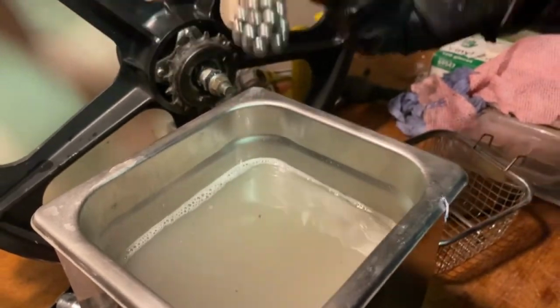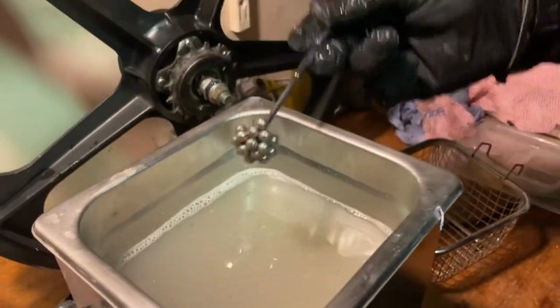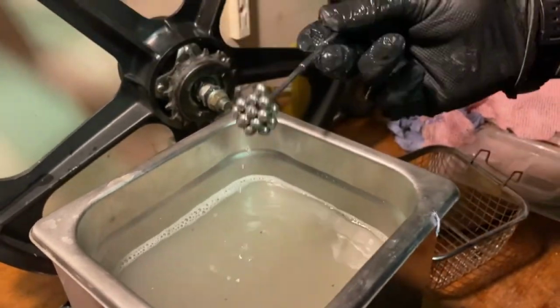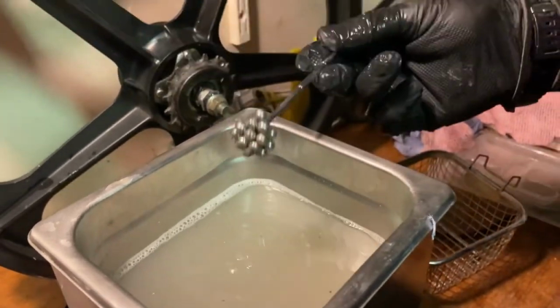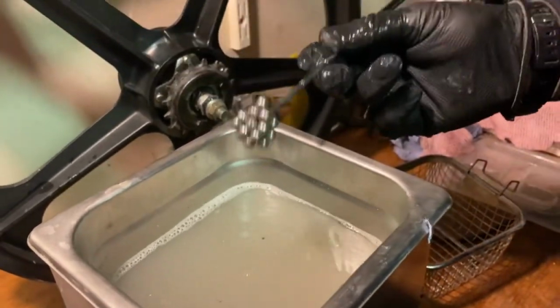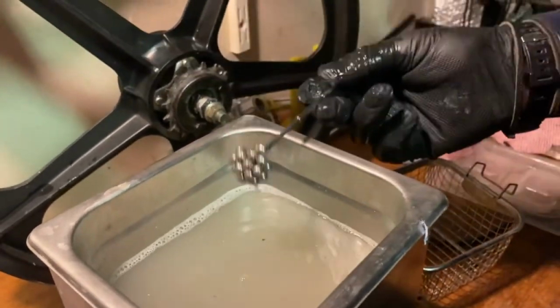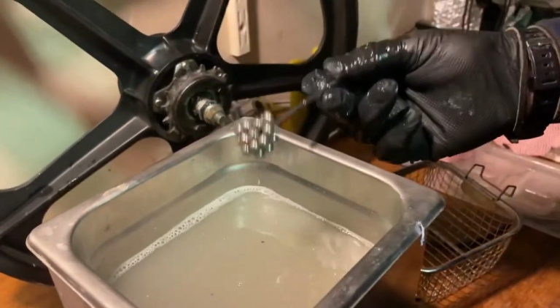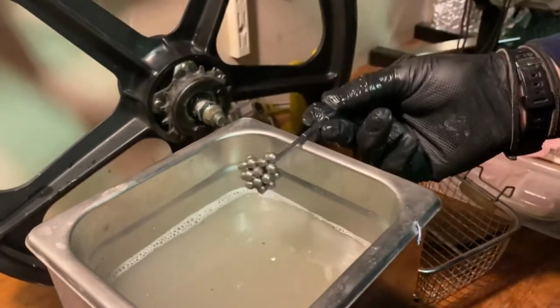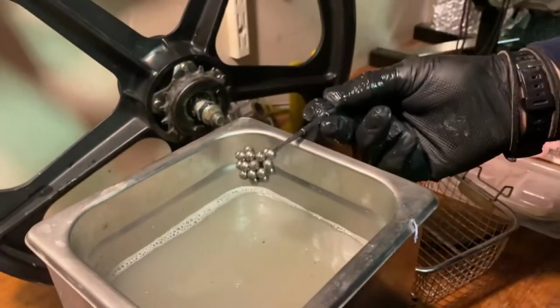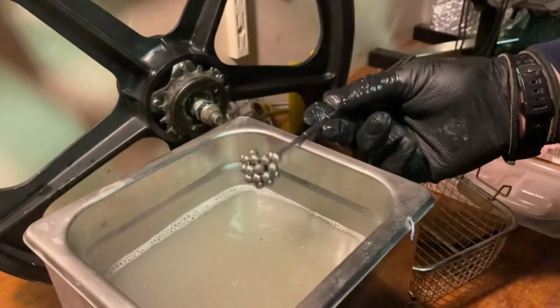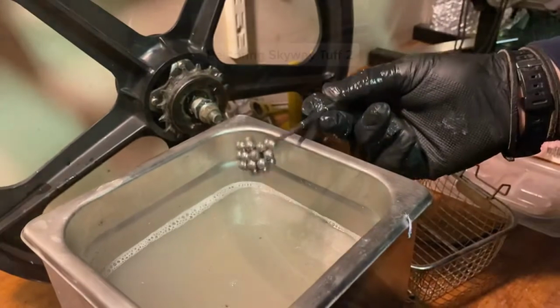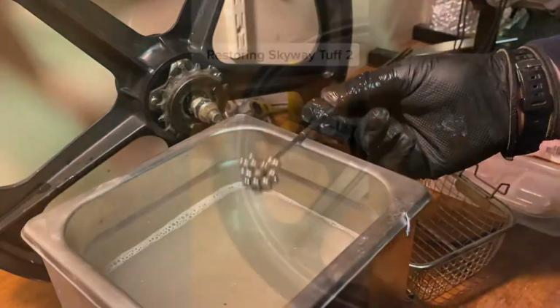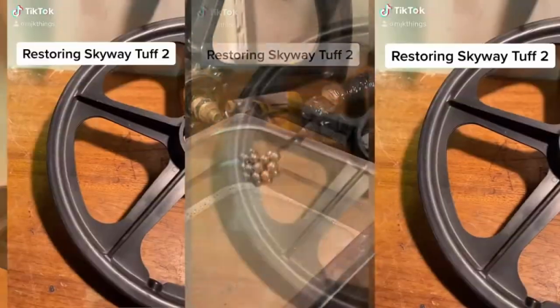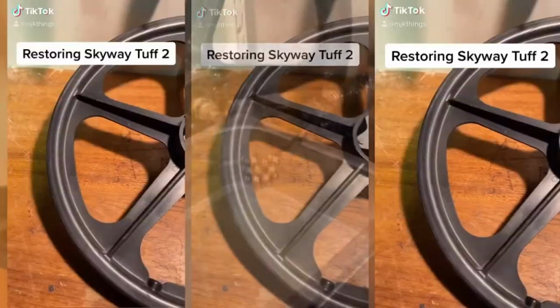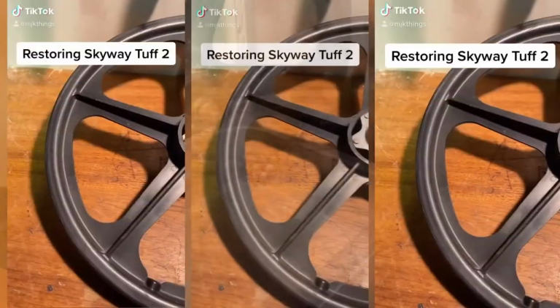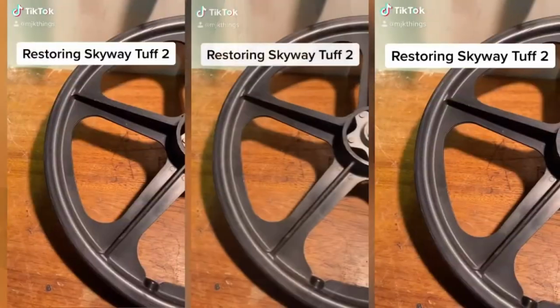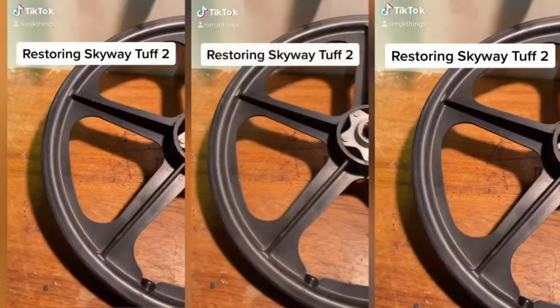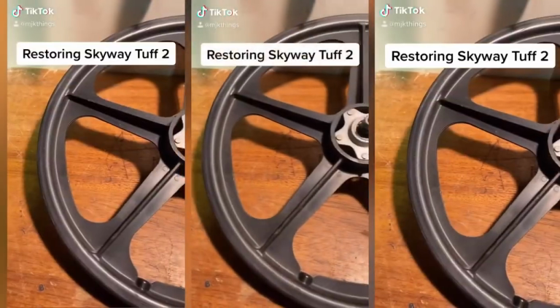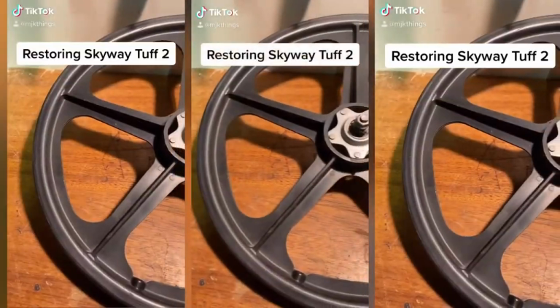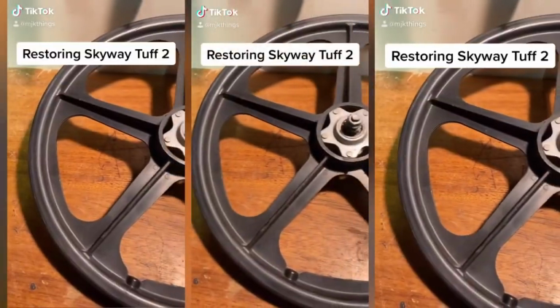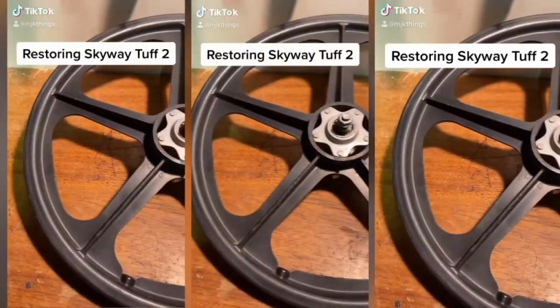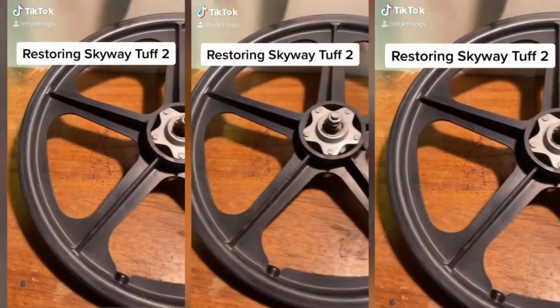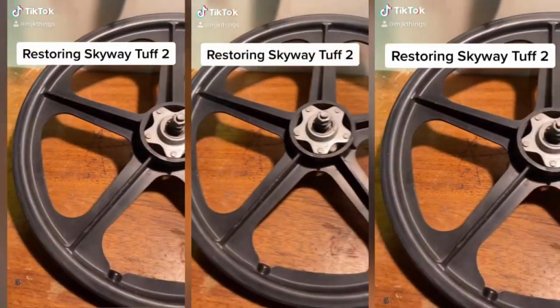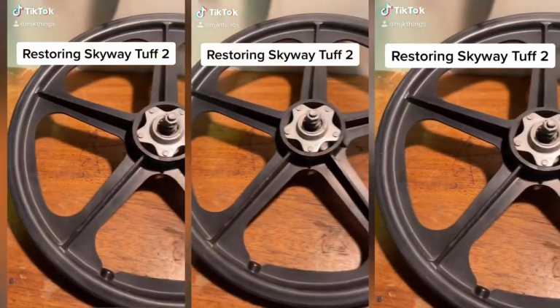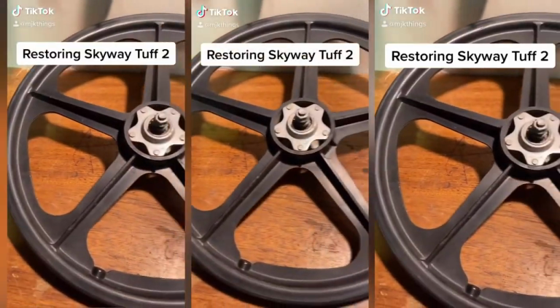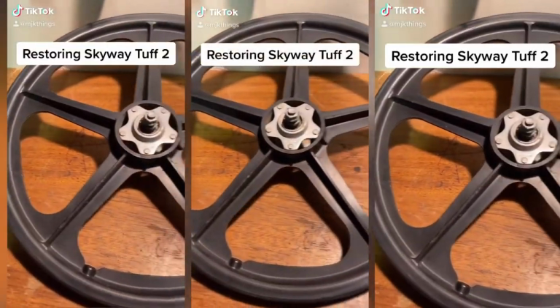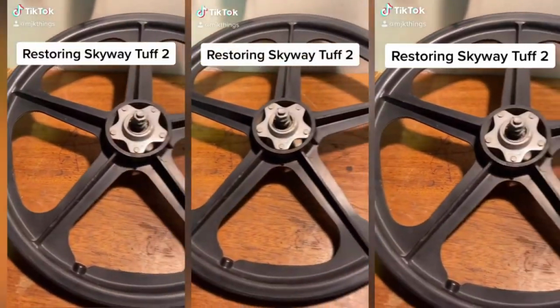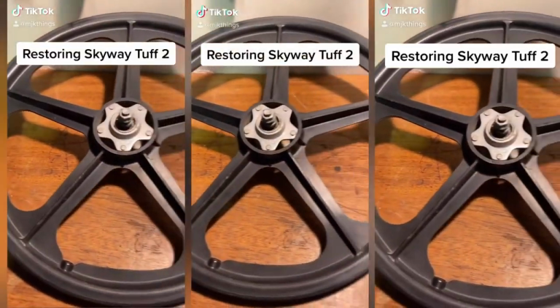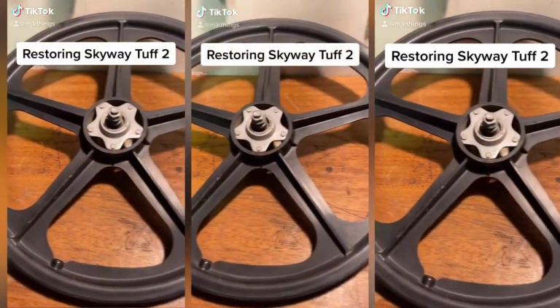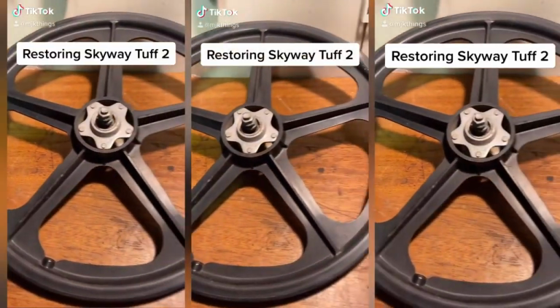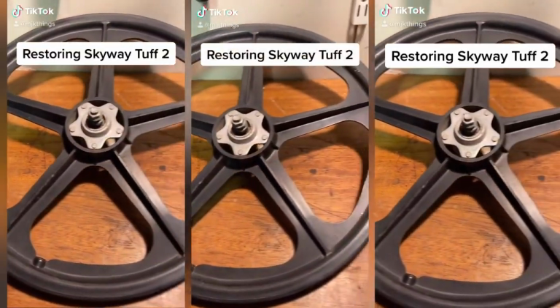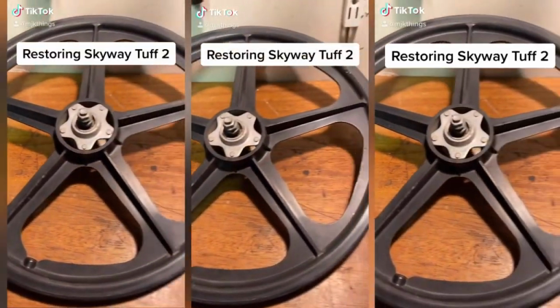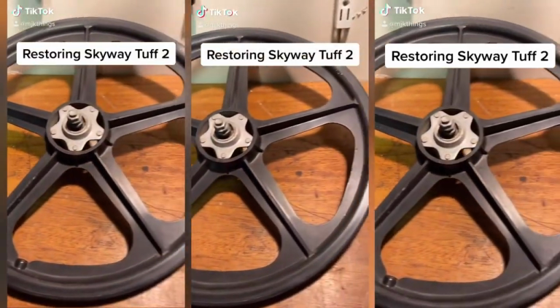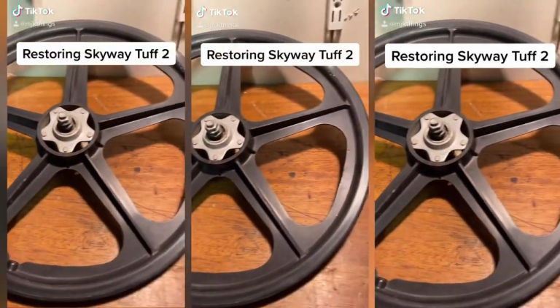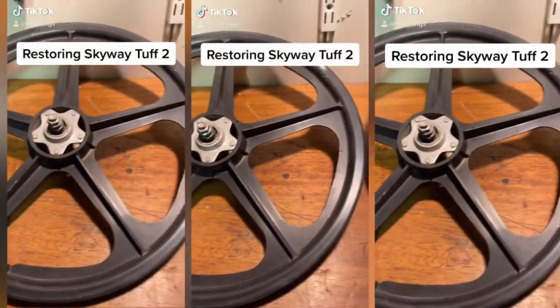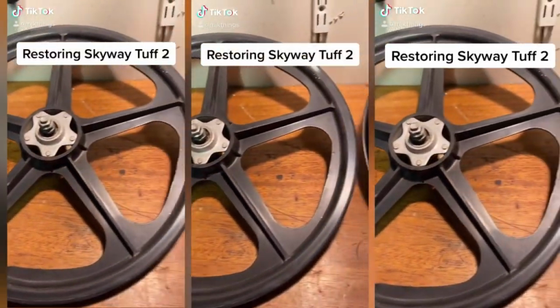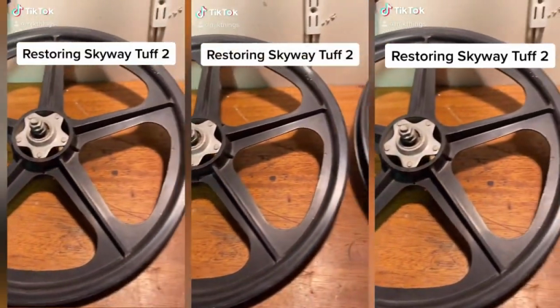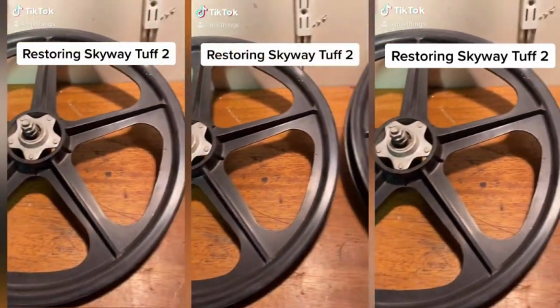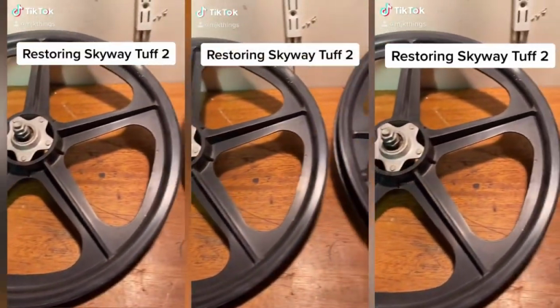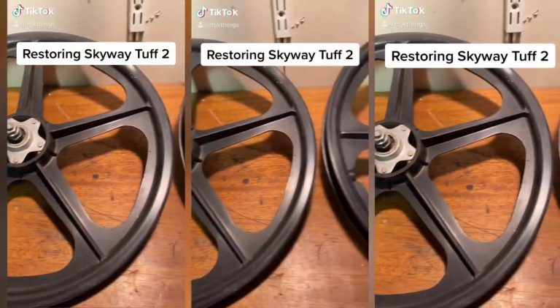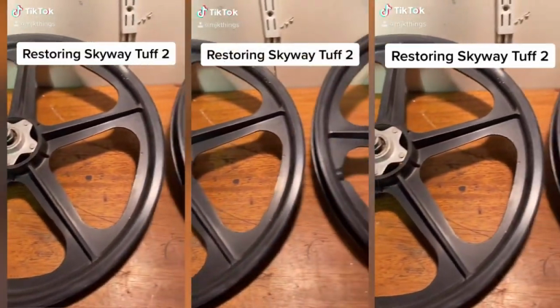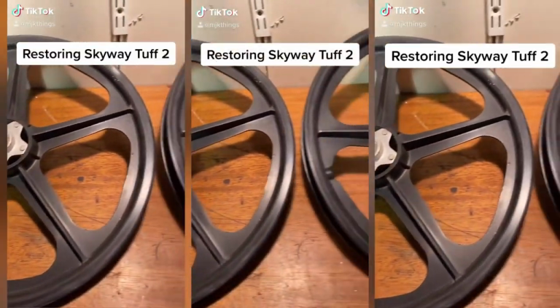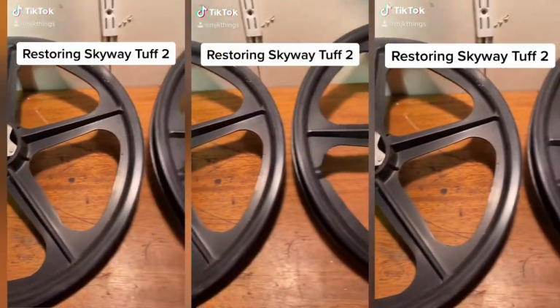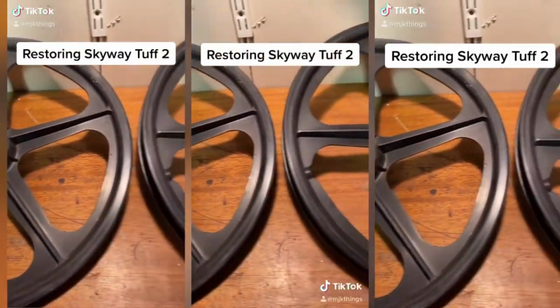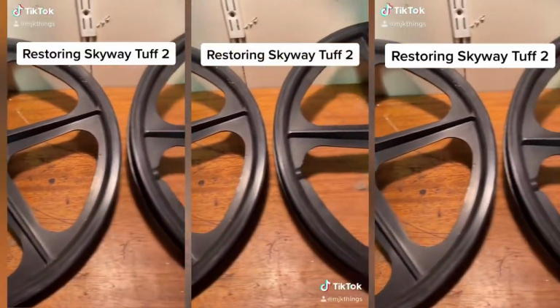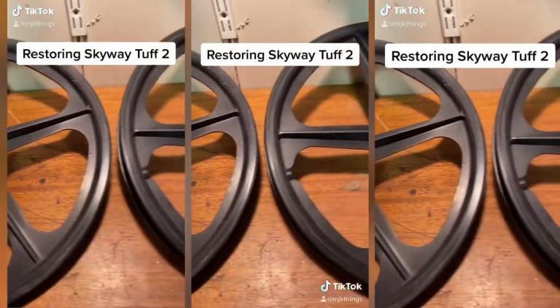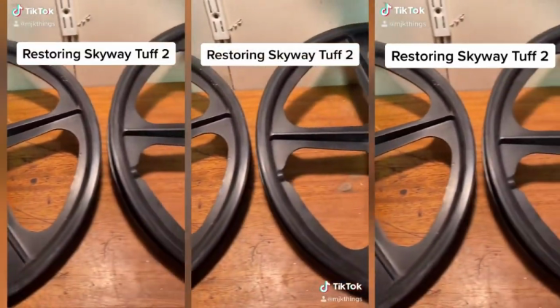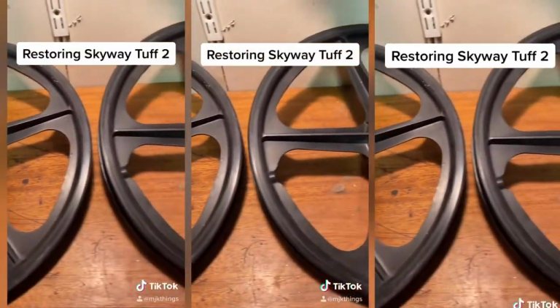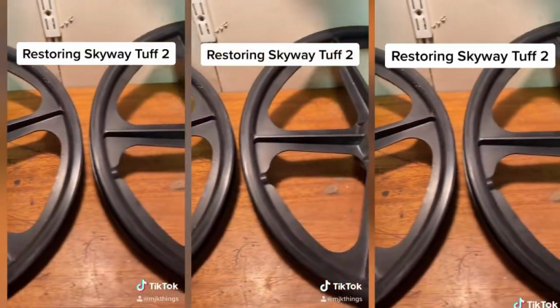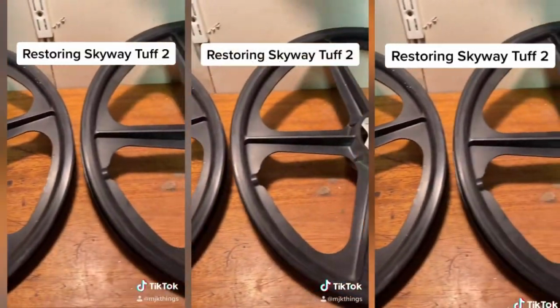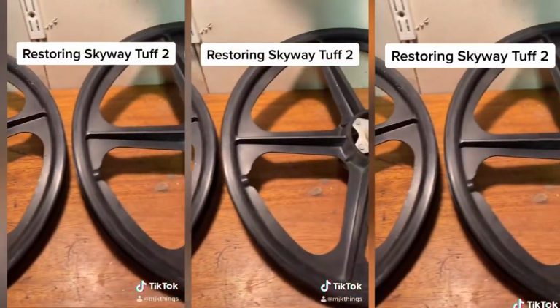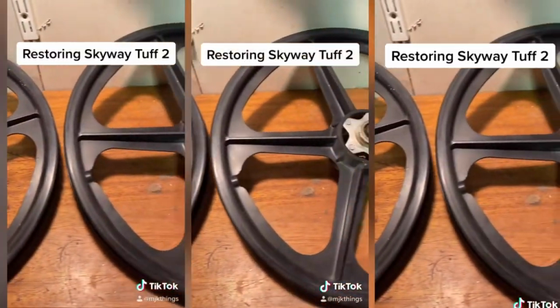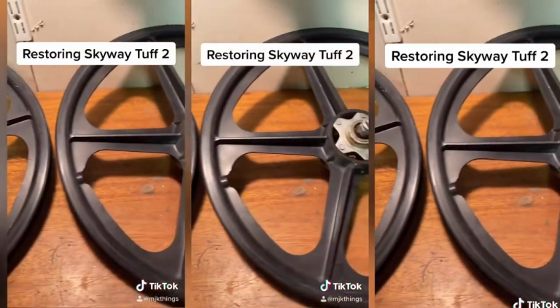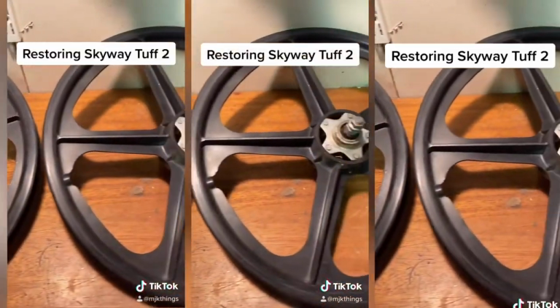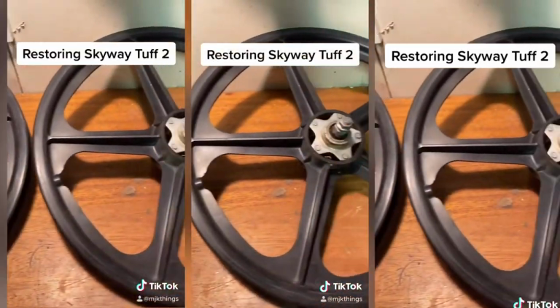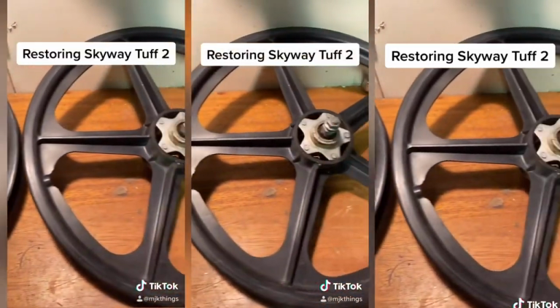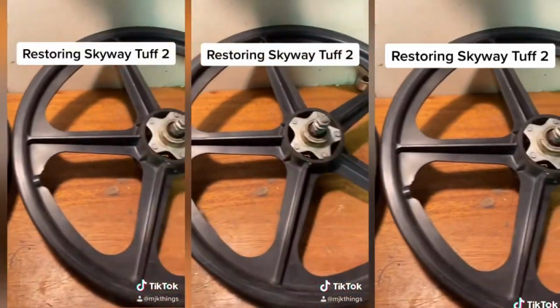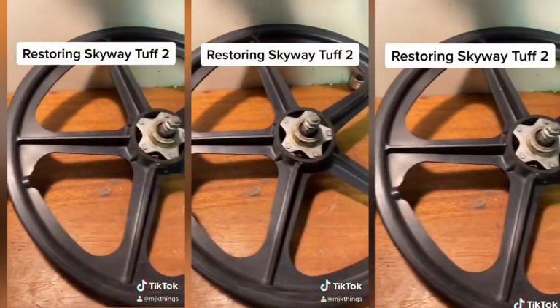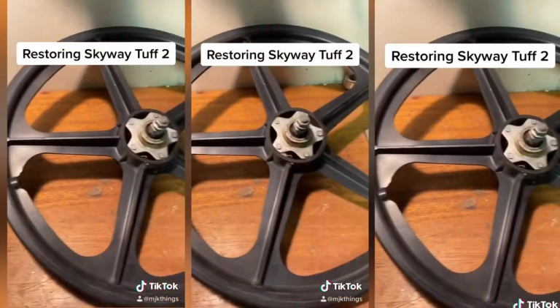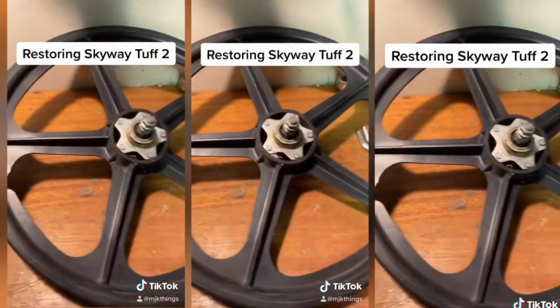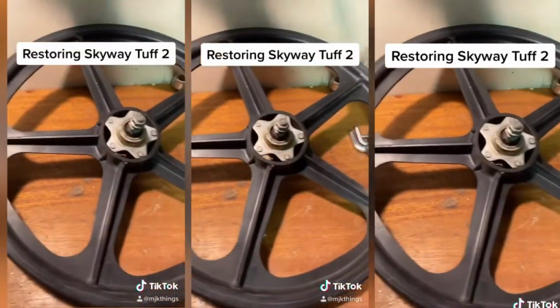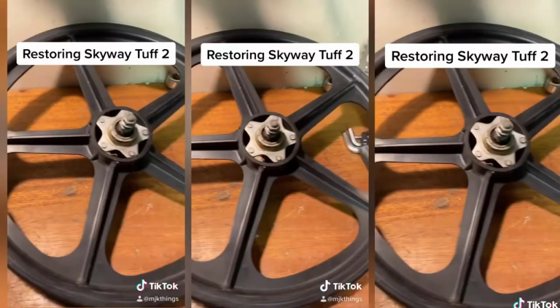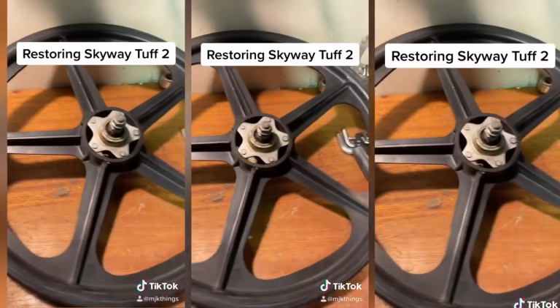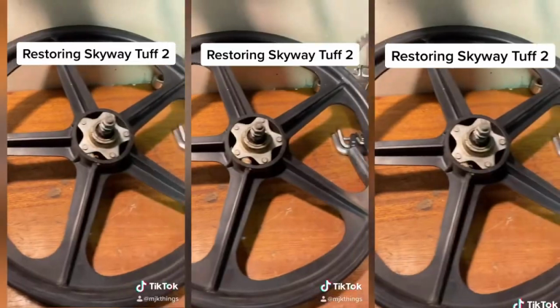Click subscribe to follow the progress of these wheels.